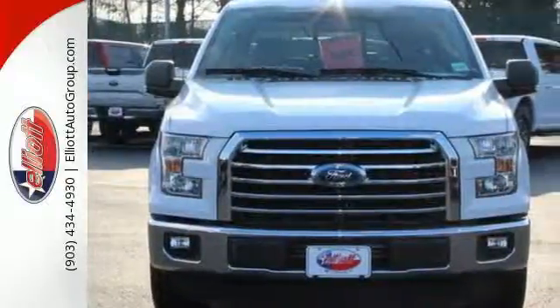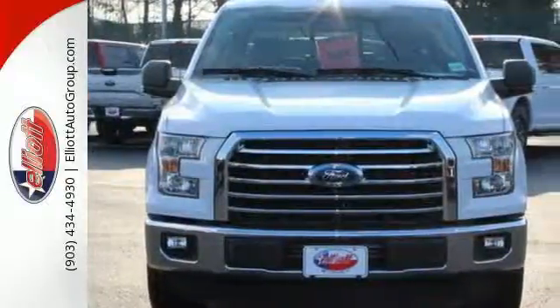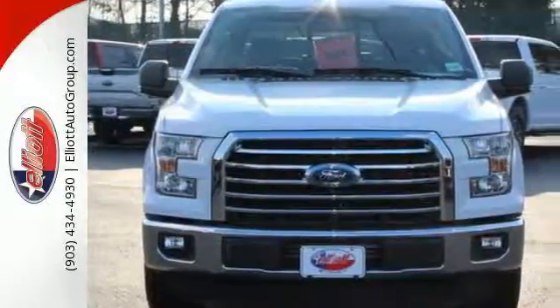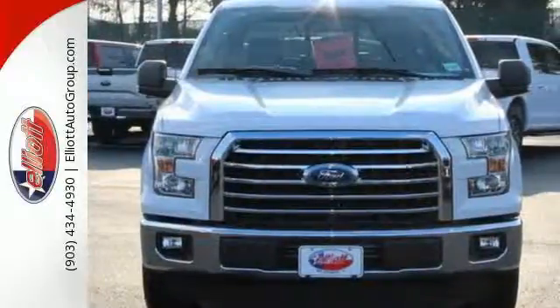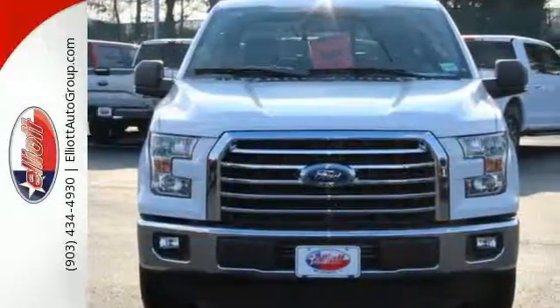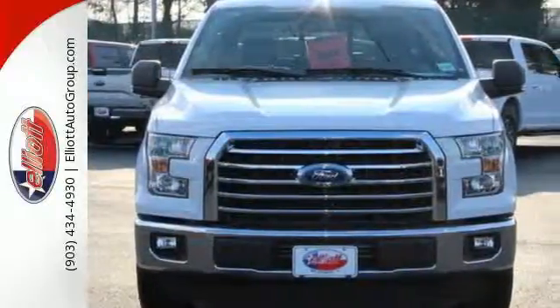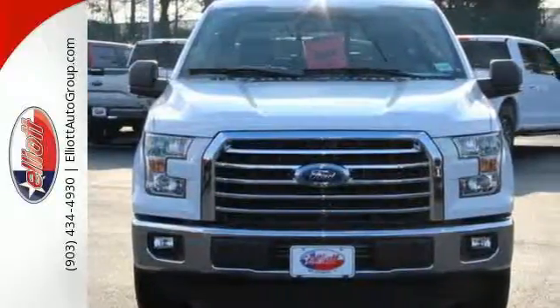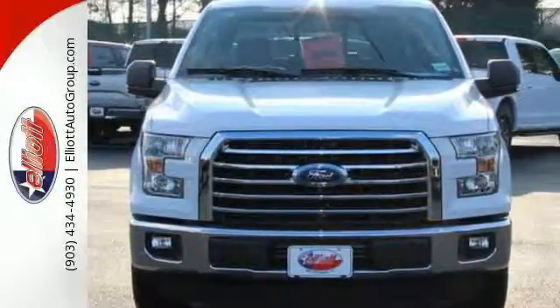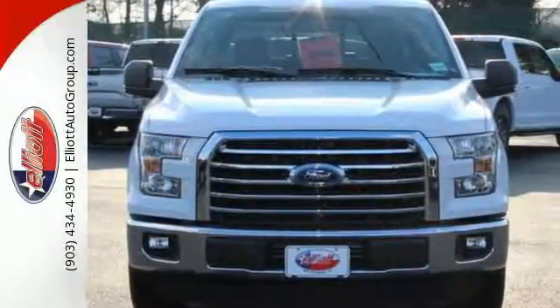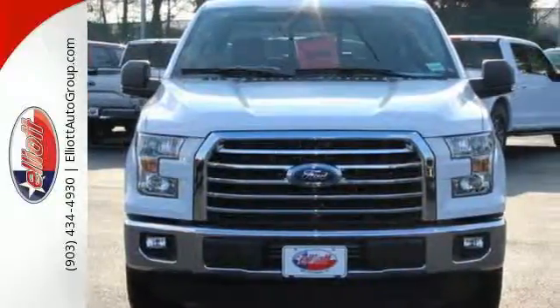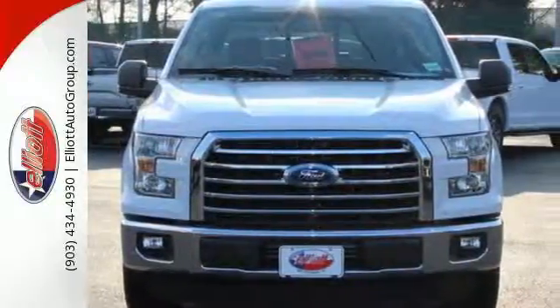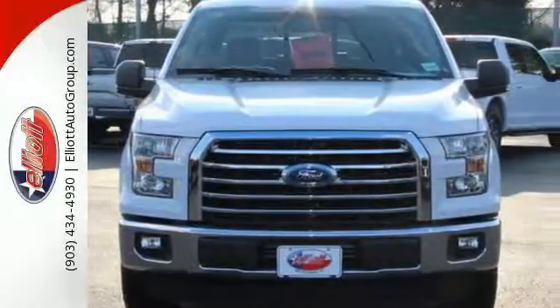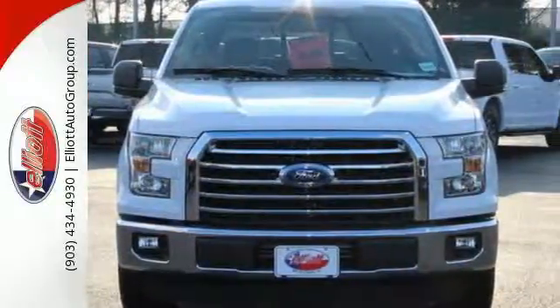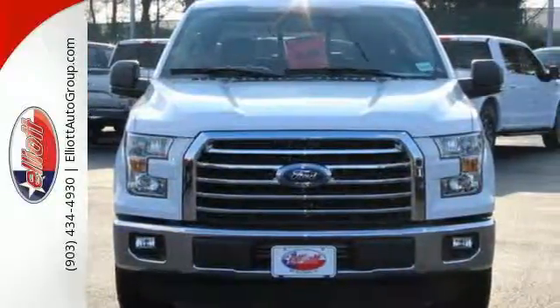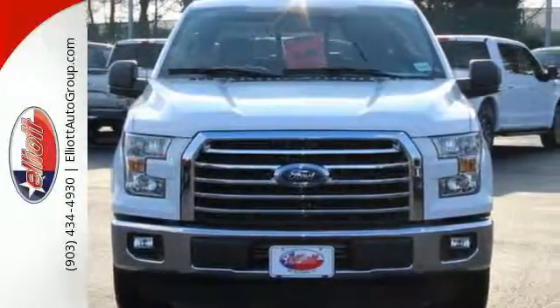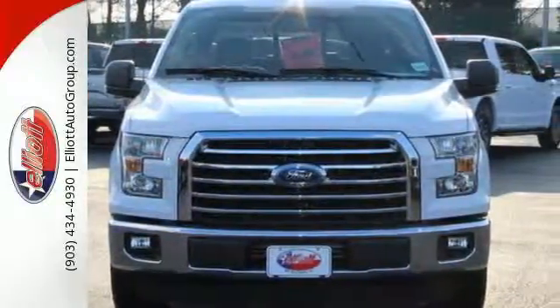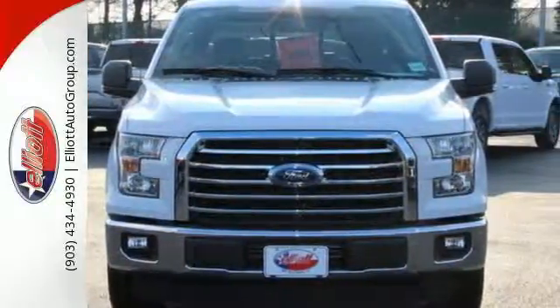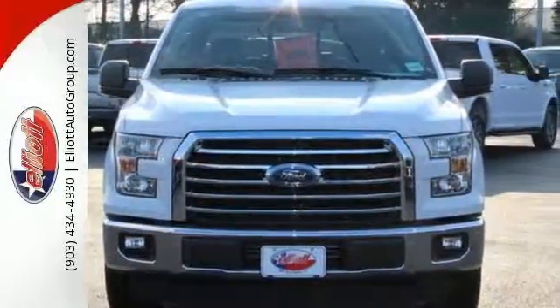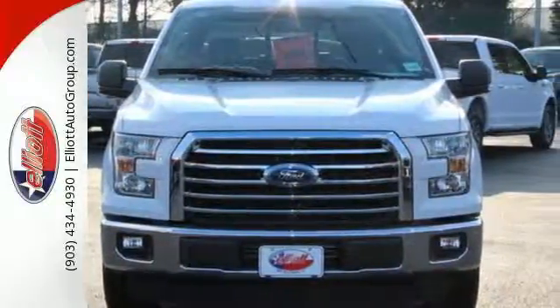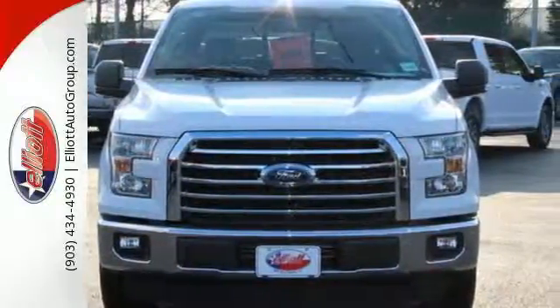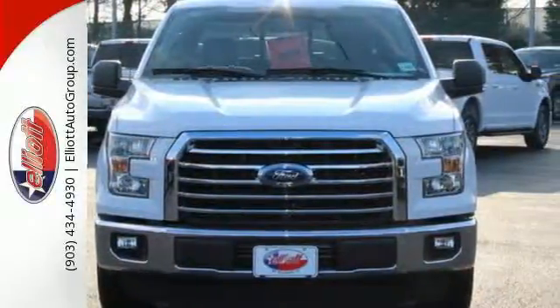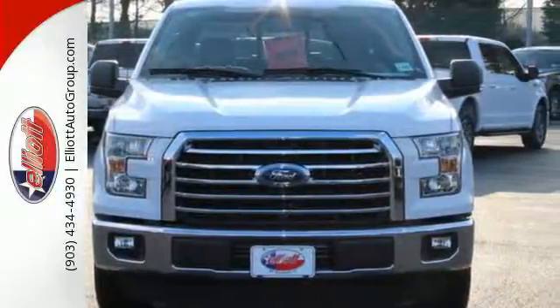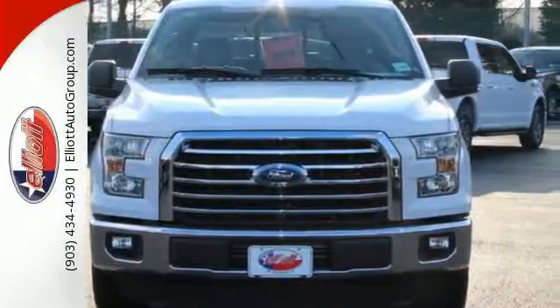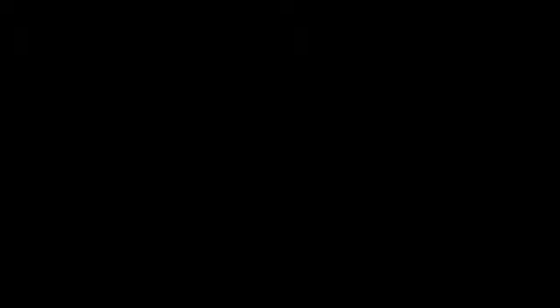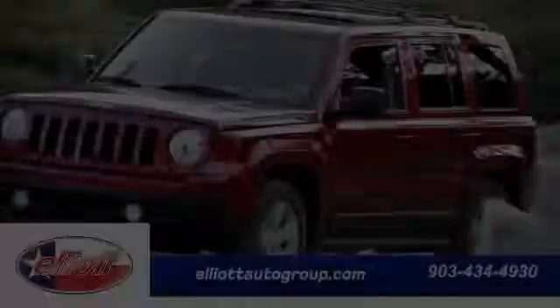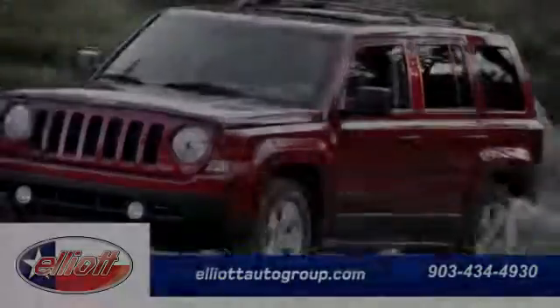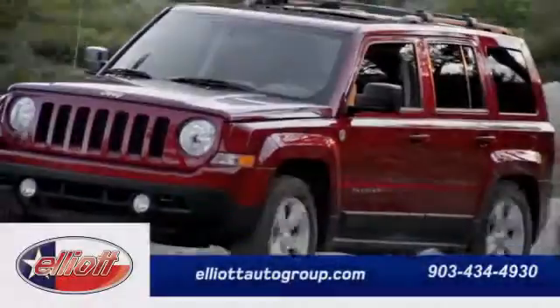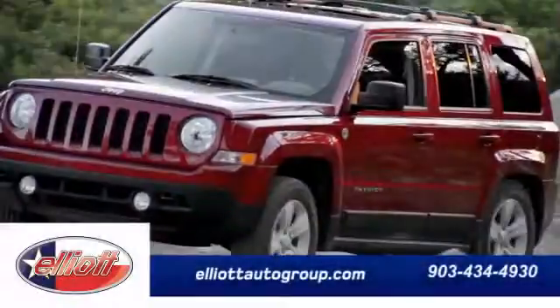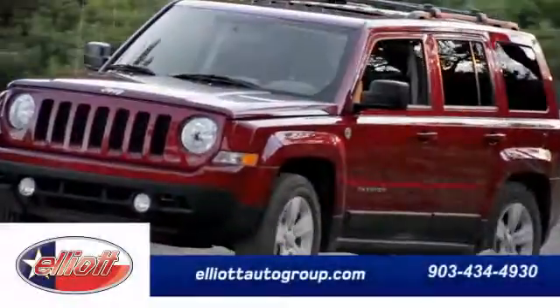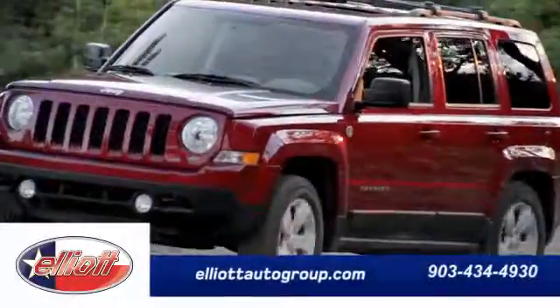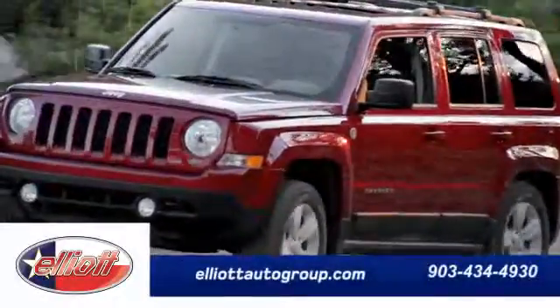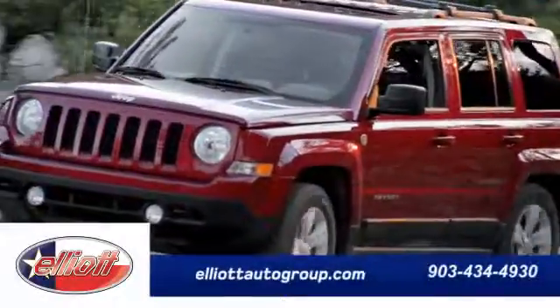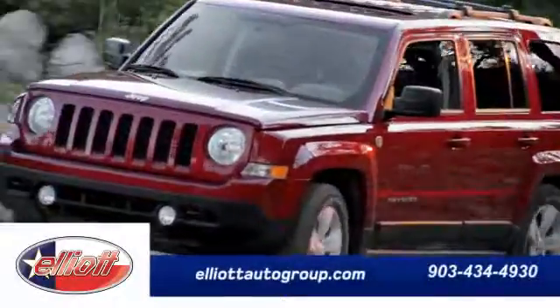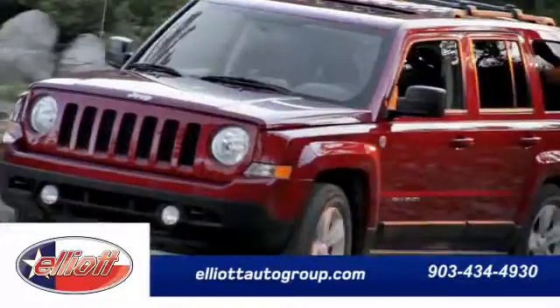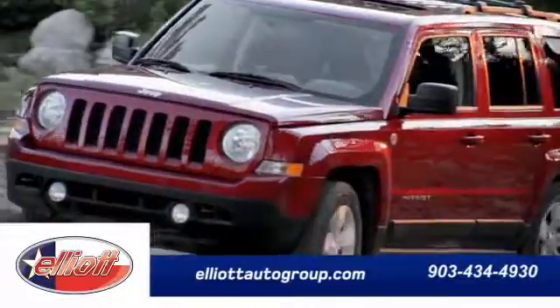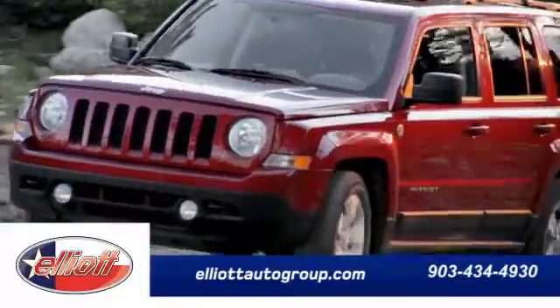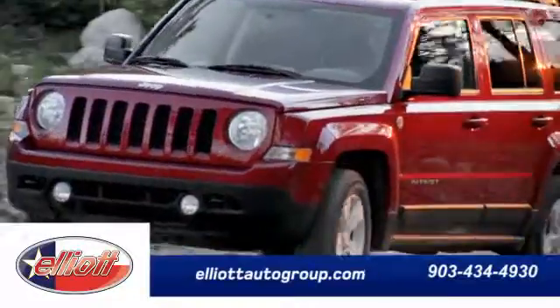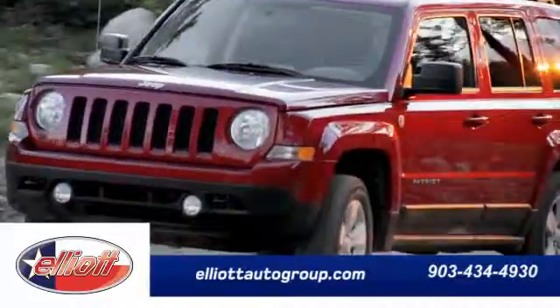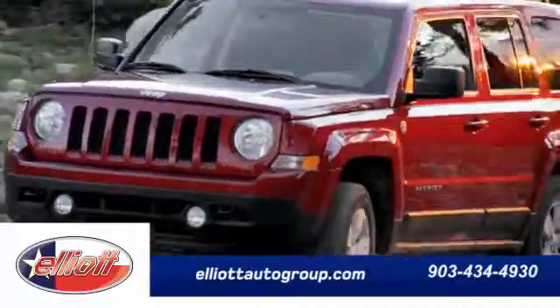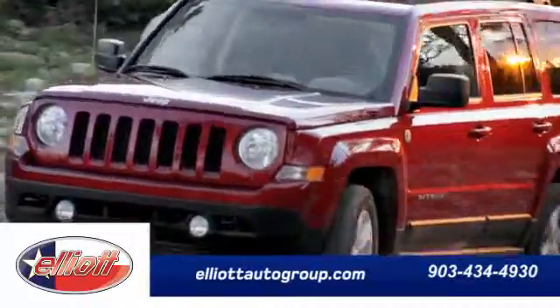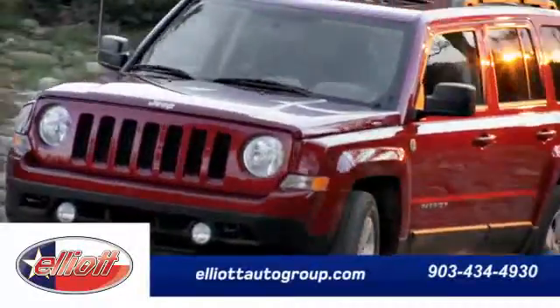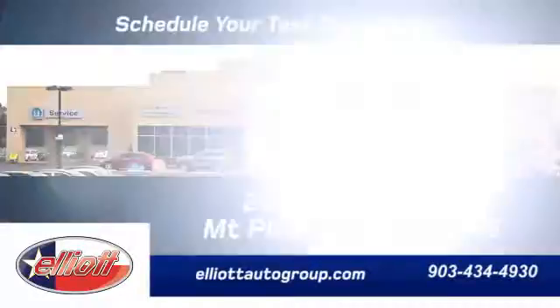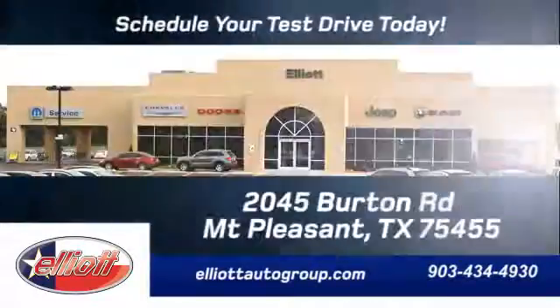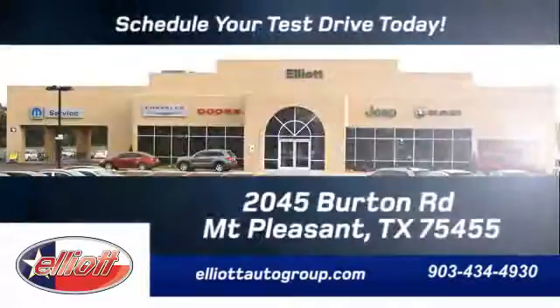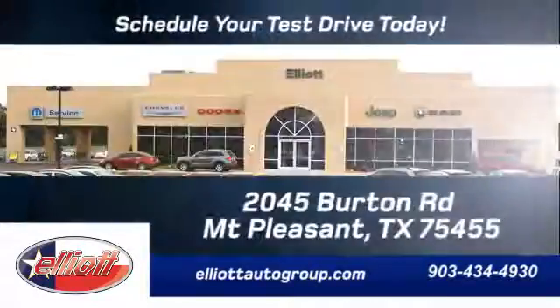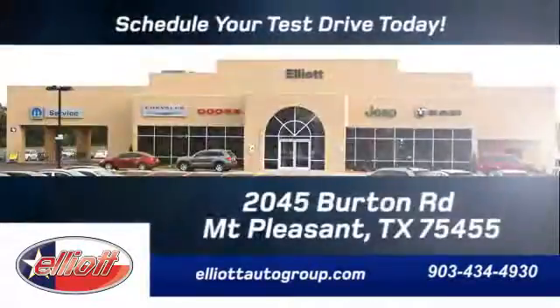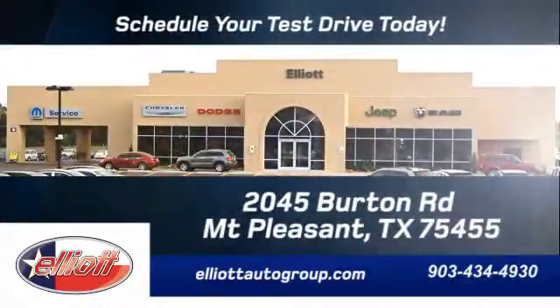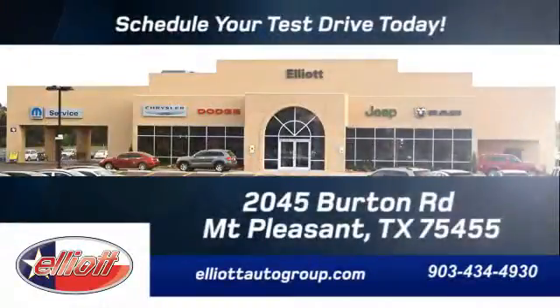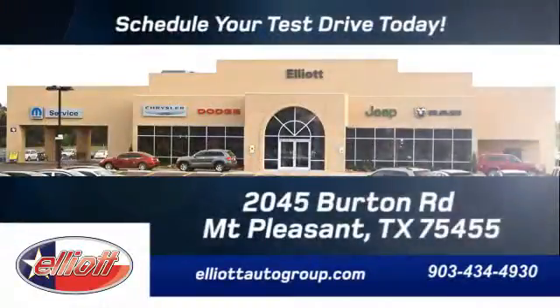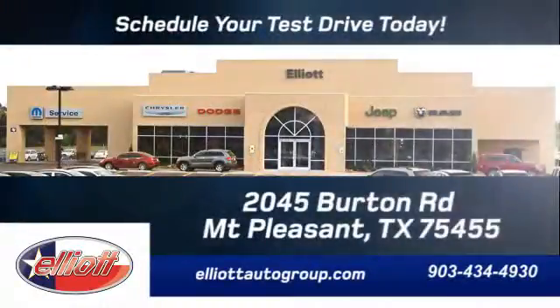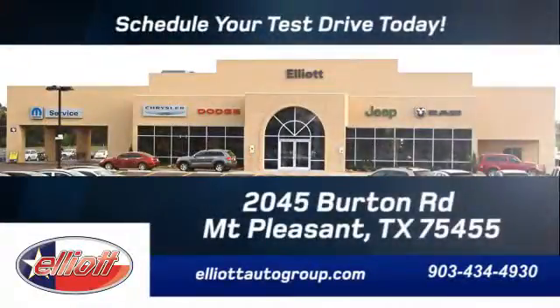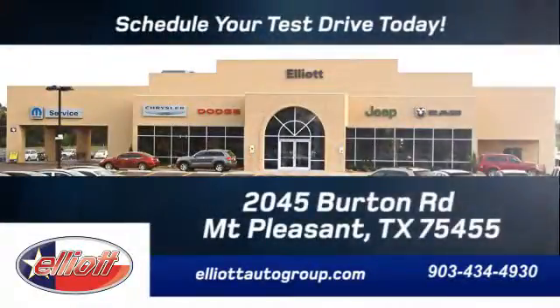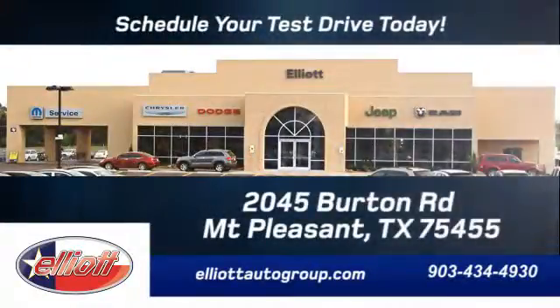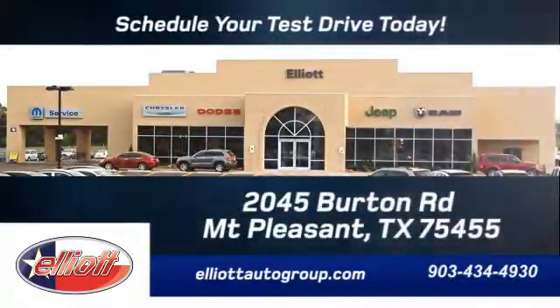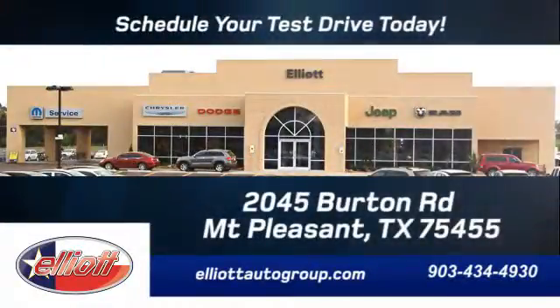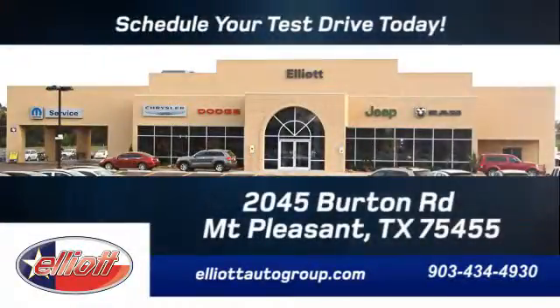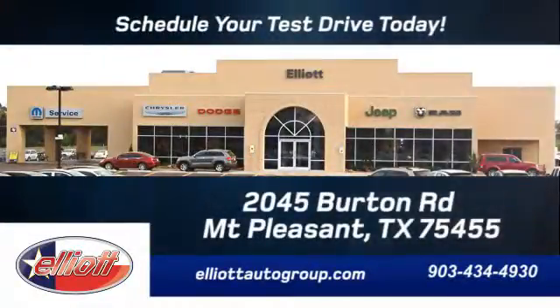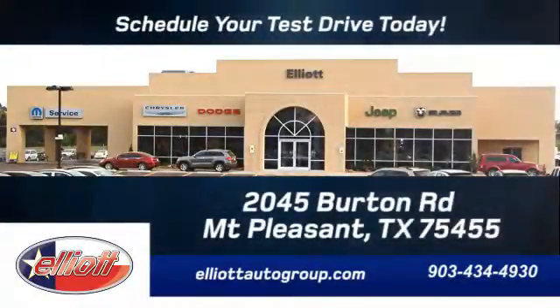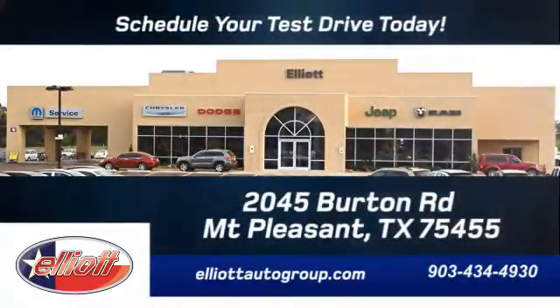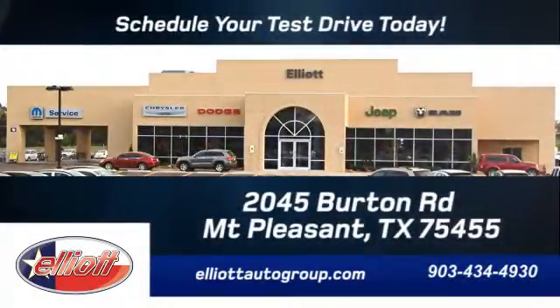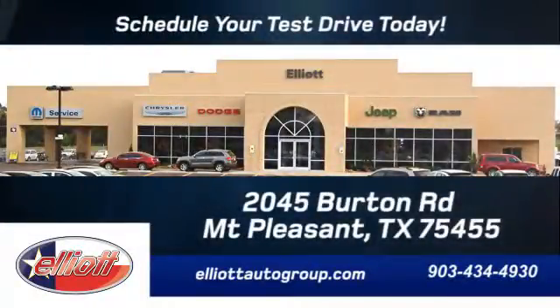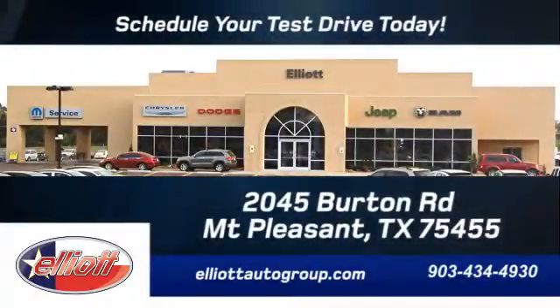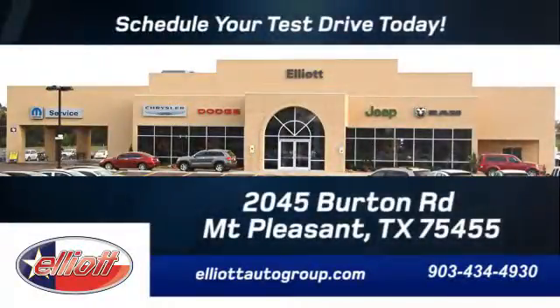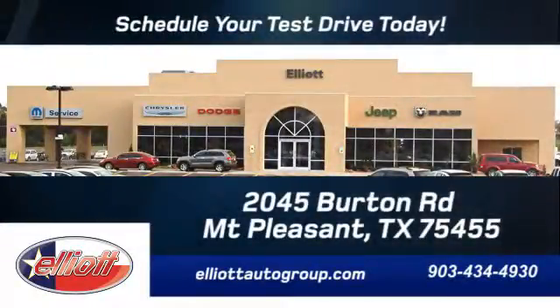Test drive it for yourself today. Schedule your test drive today. We're located just off I-30 on Burton Road in Mt. Pleasant.